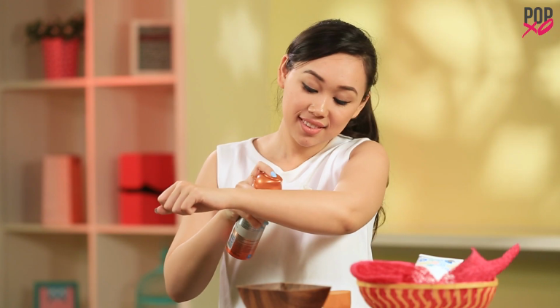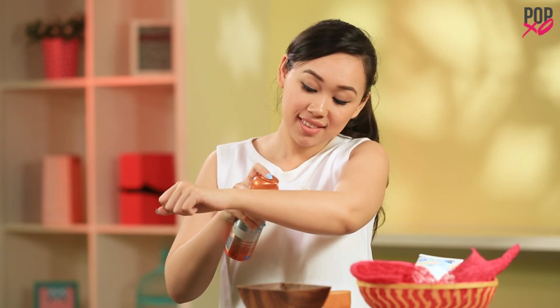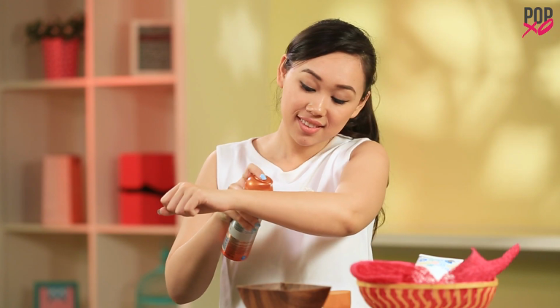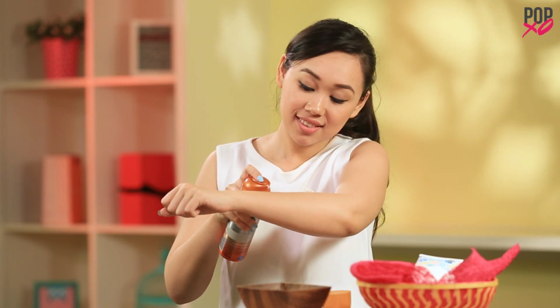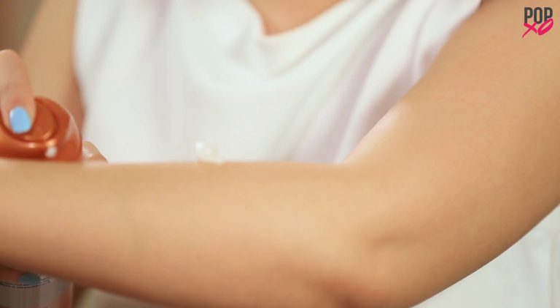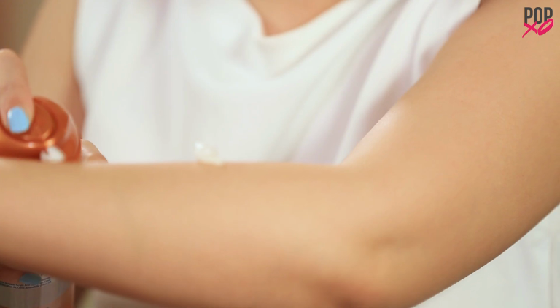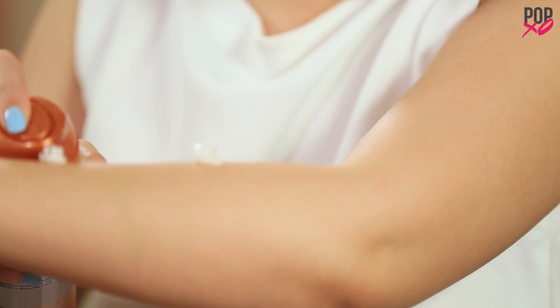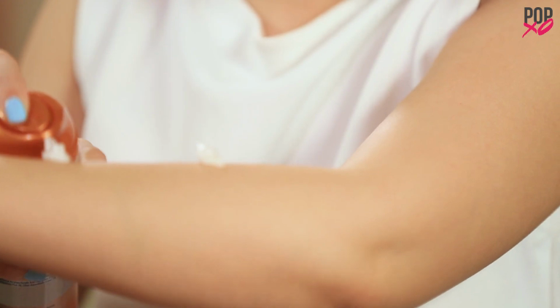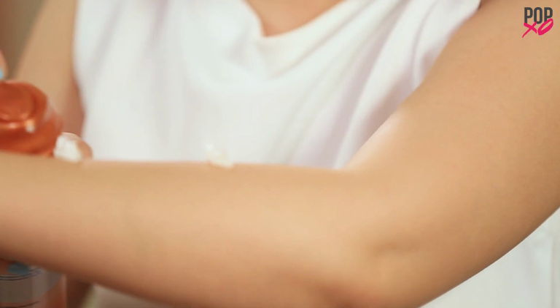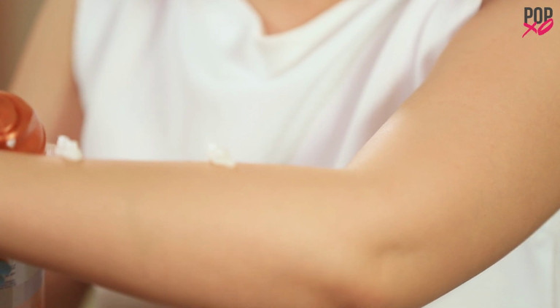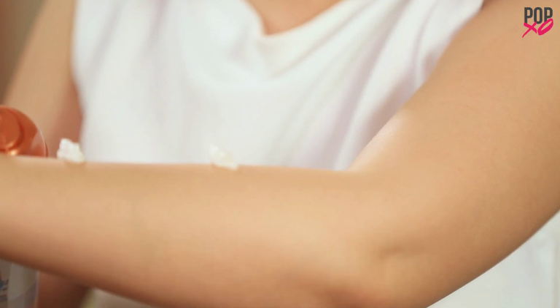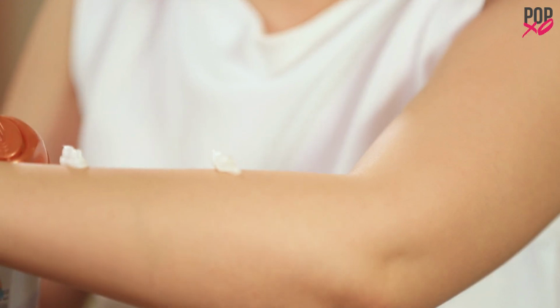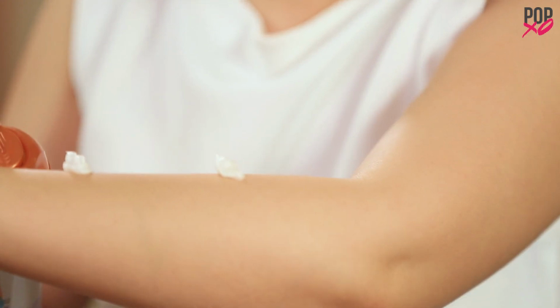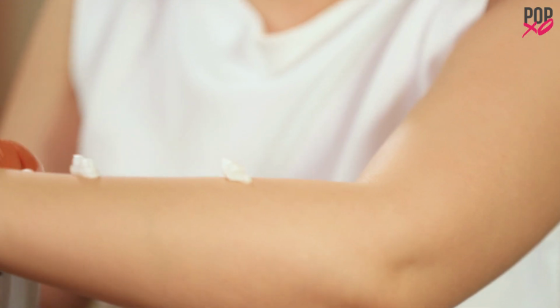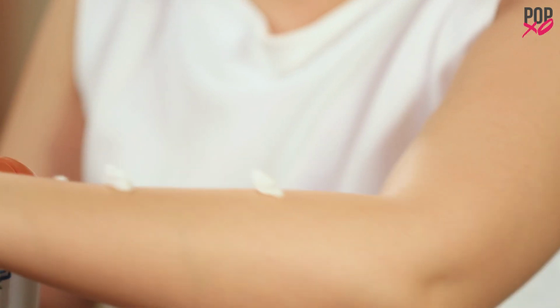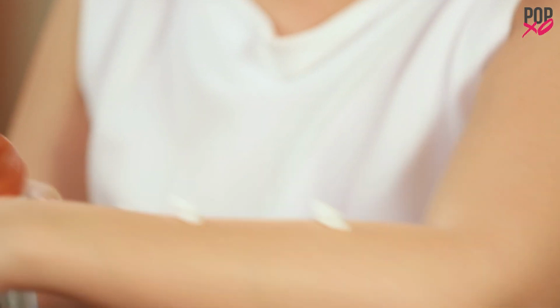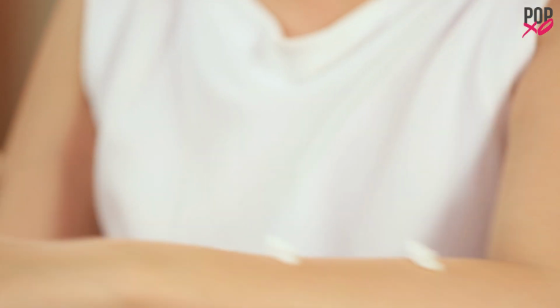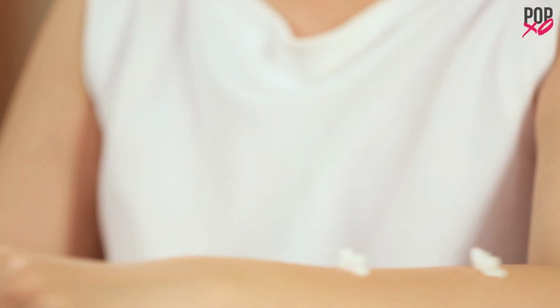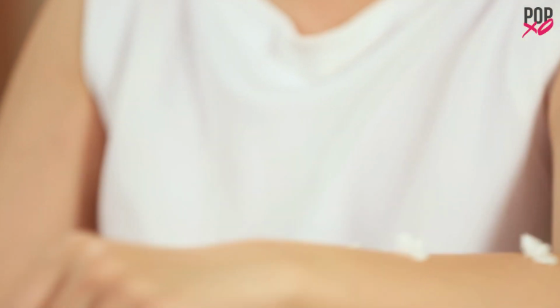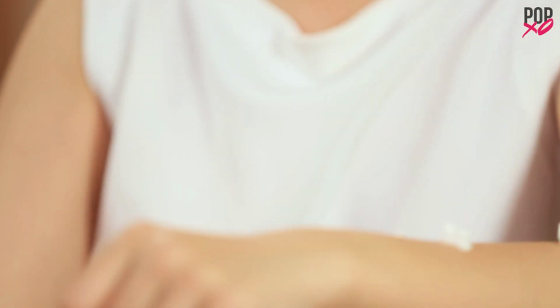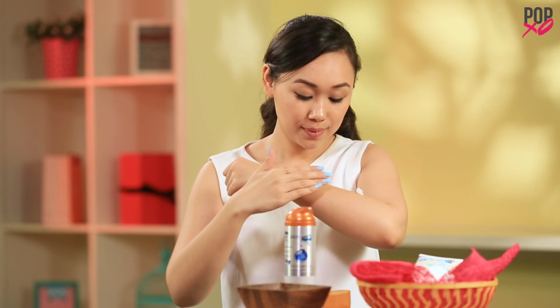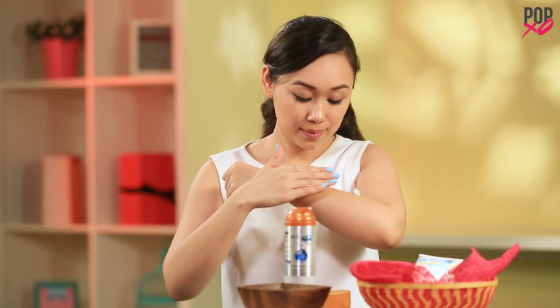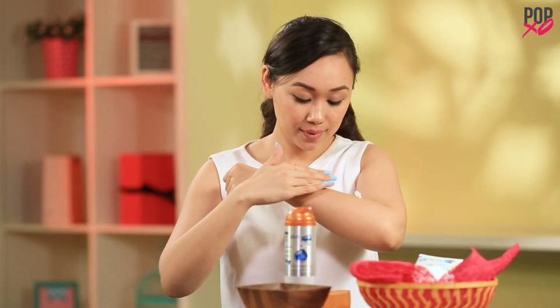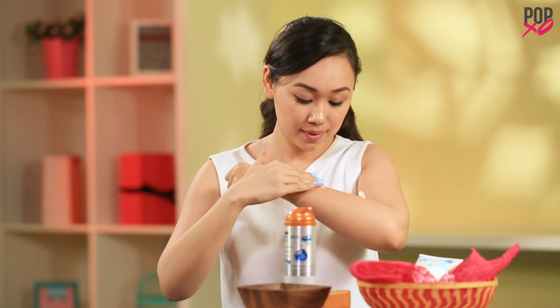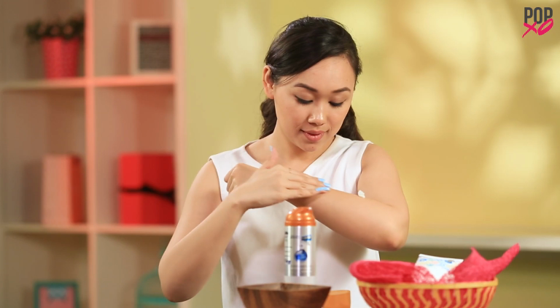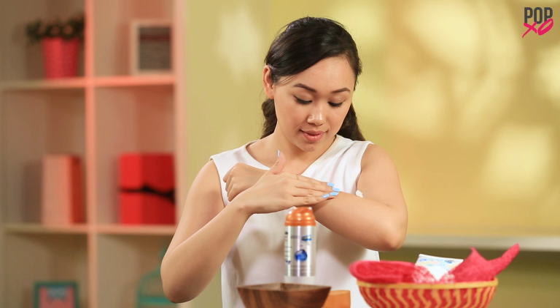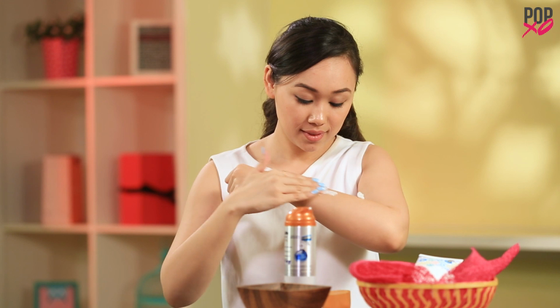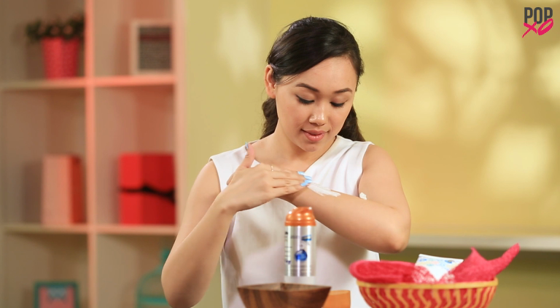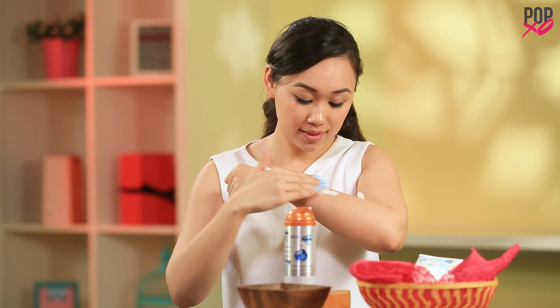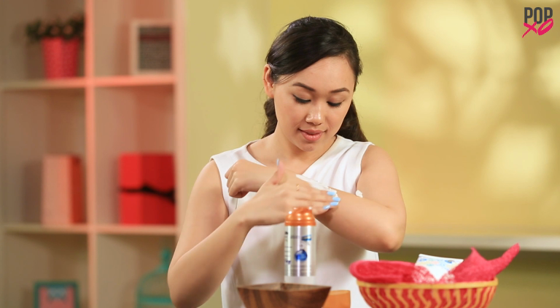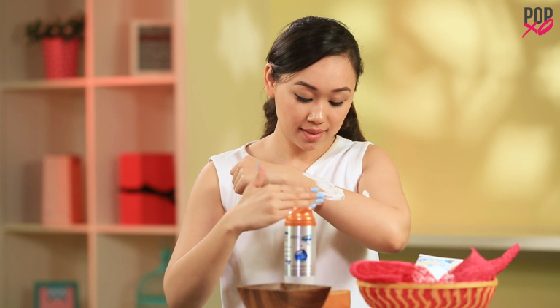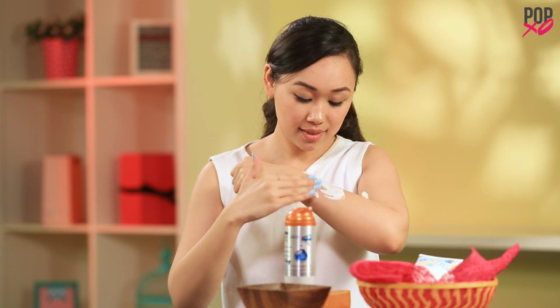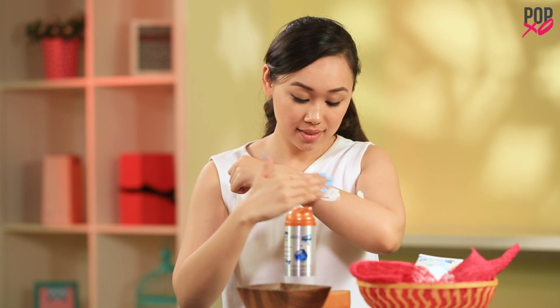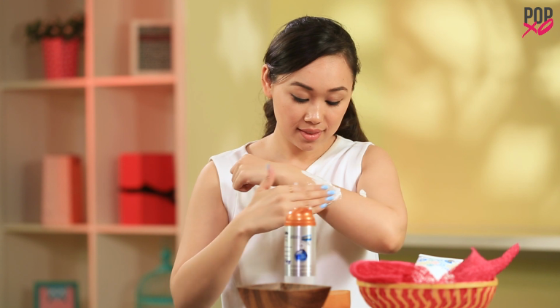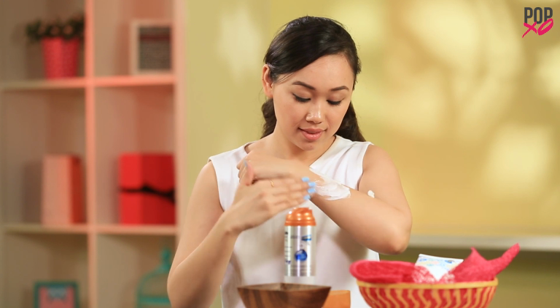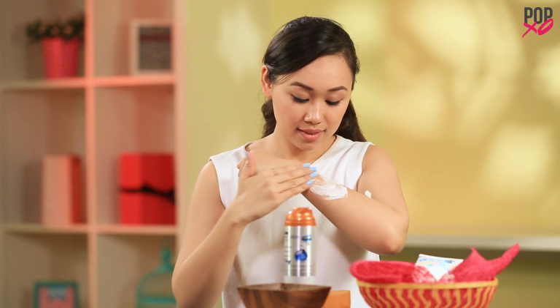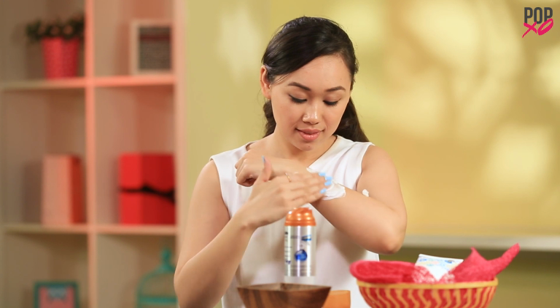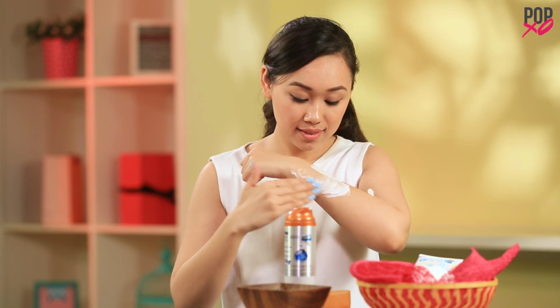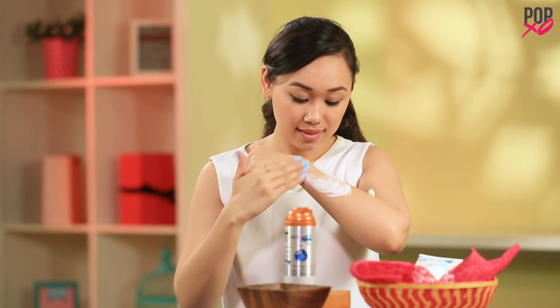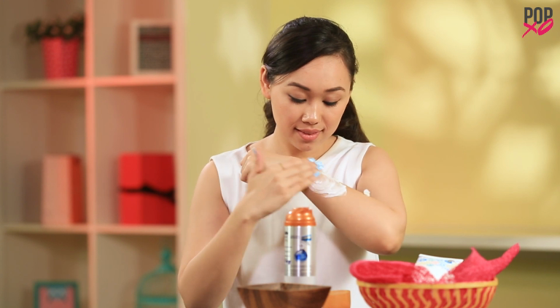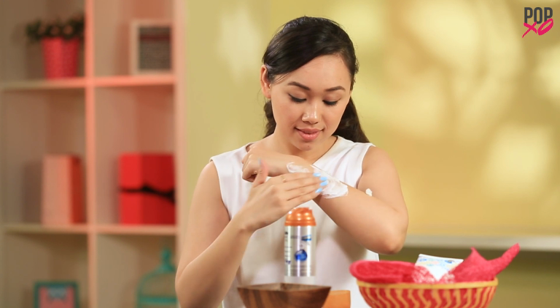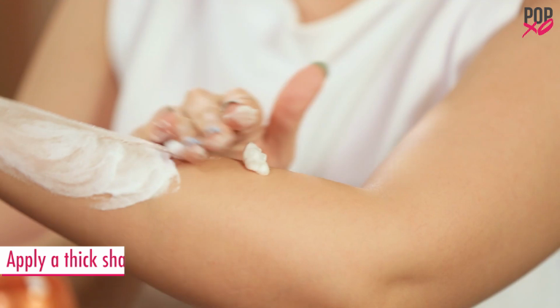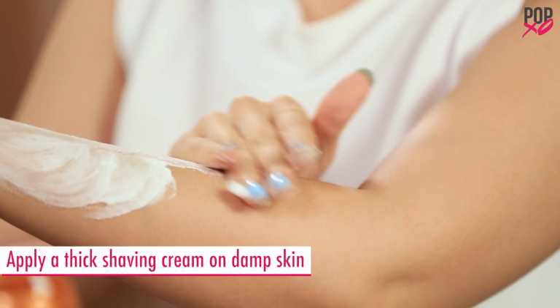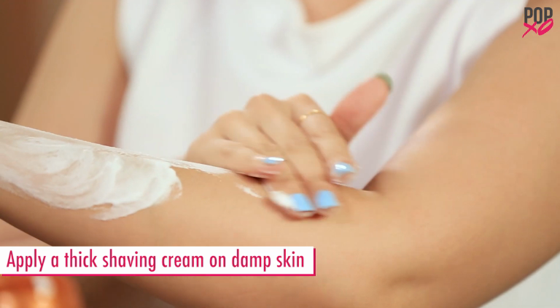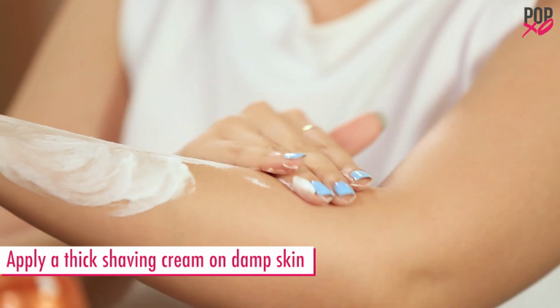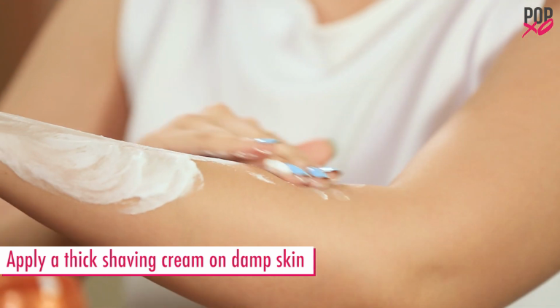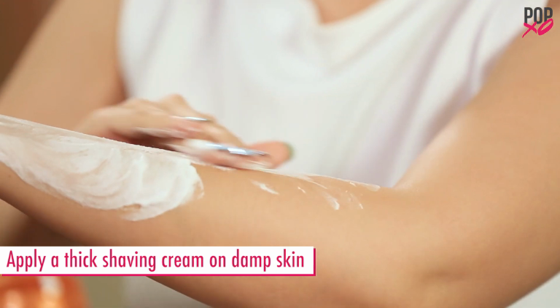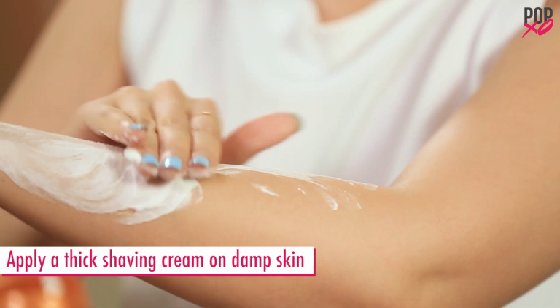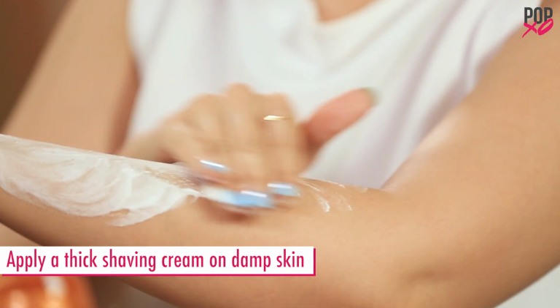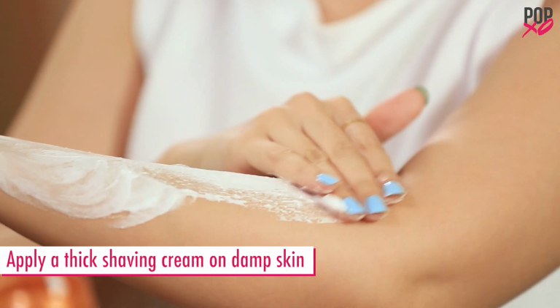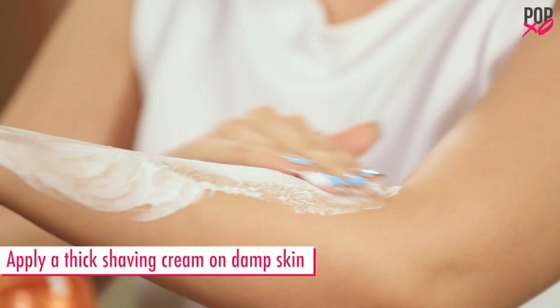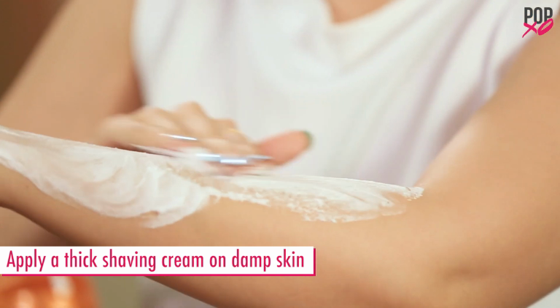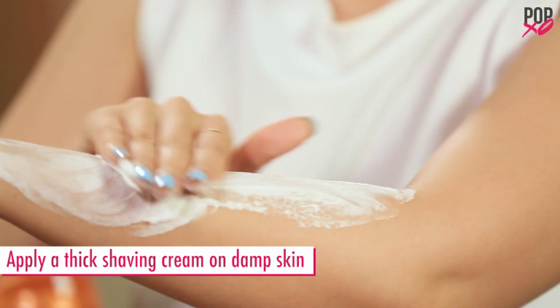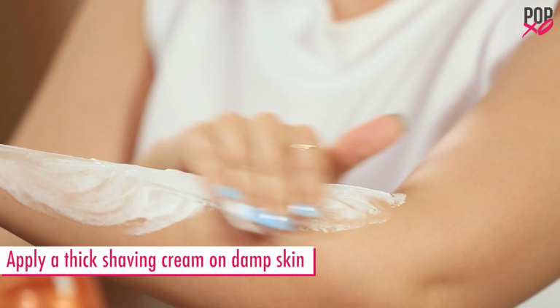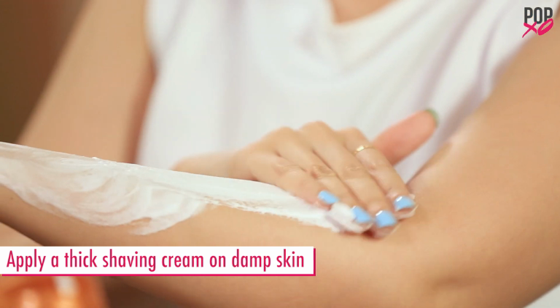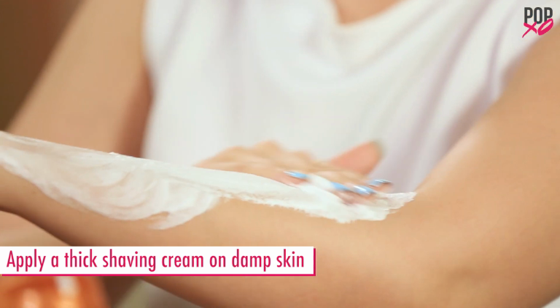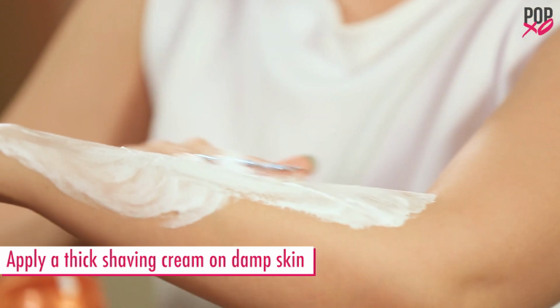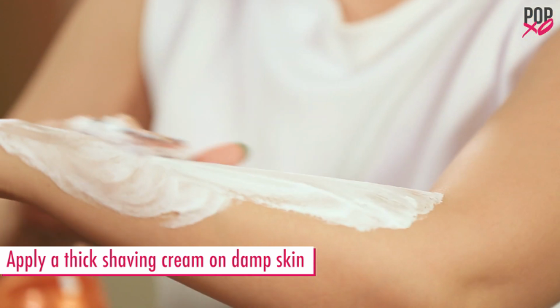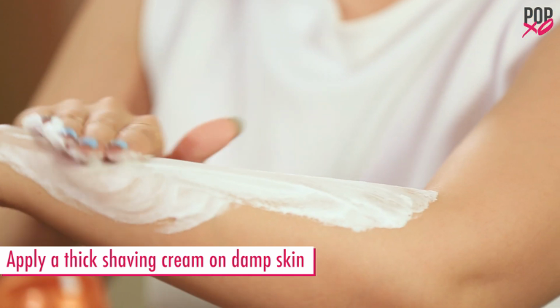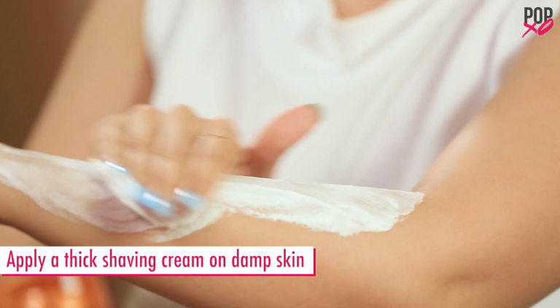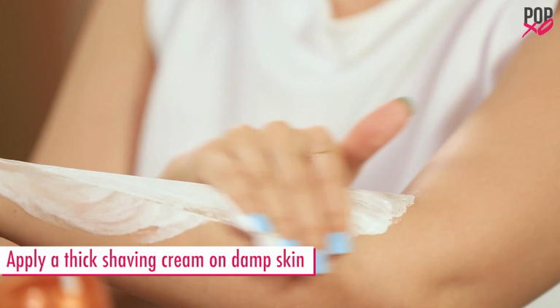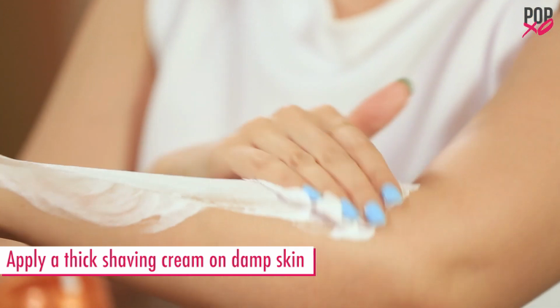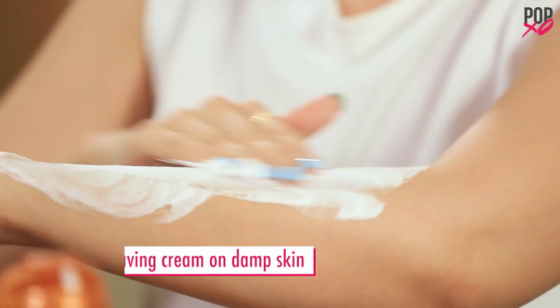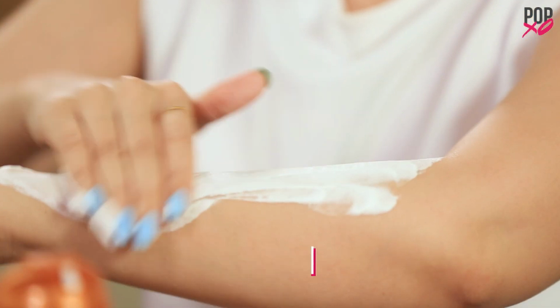You need a barrier between the razor and your skin. Apply a thick shaving cream to your arms before shaving.